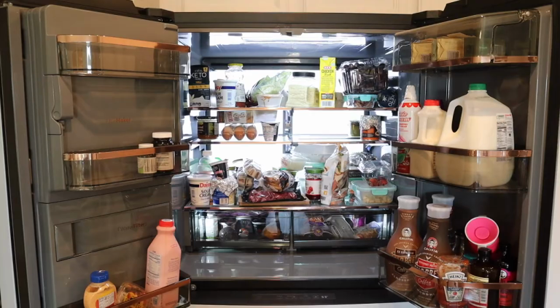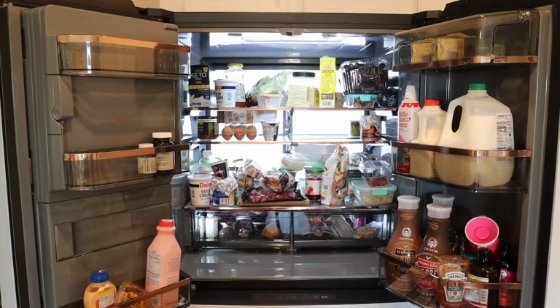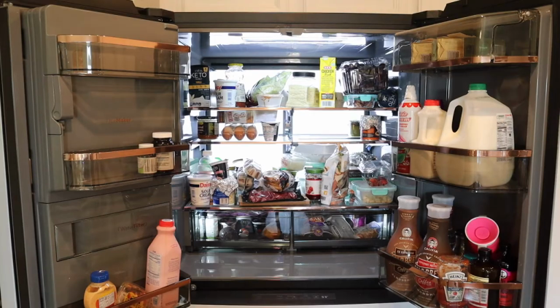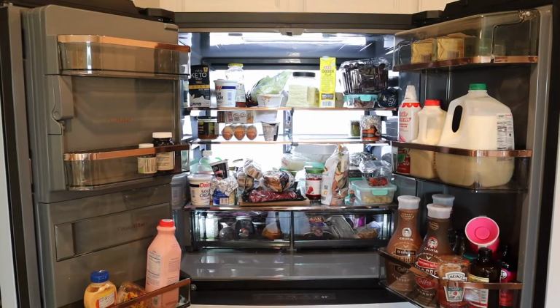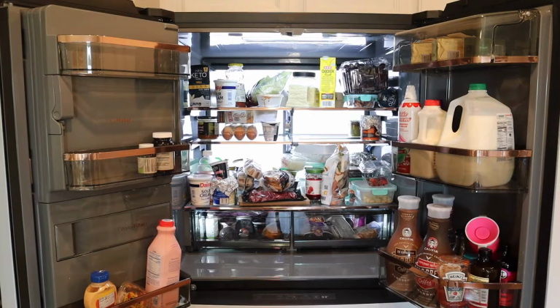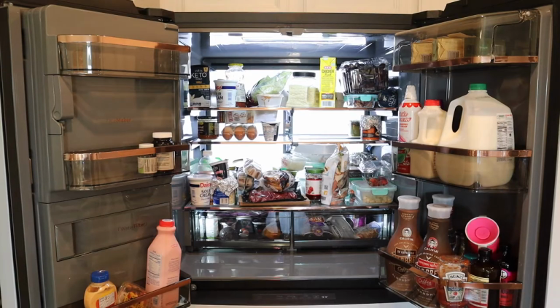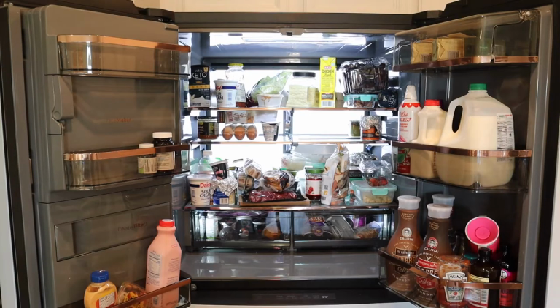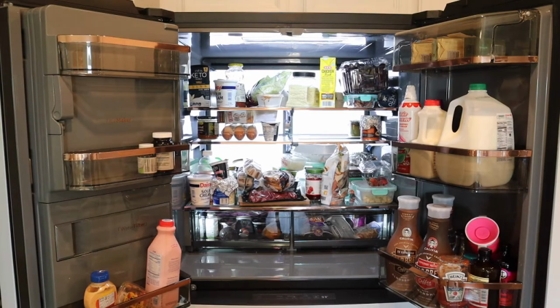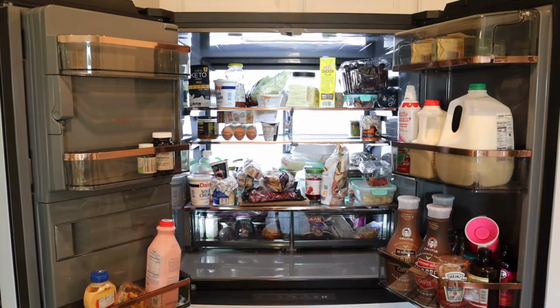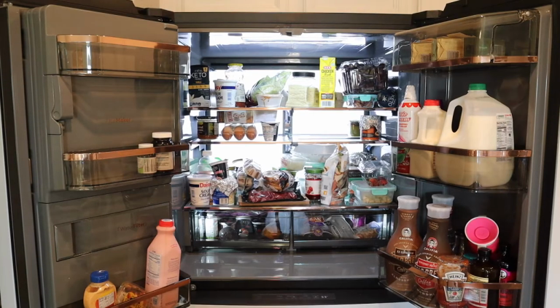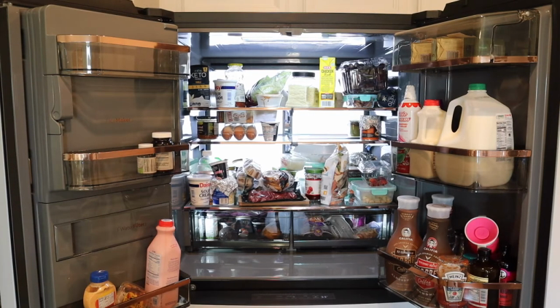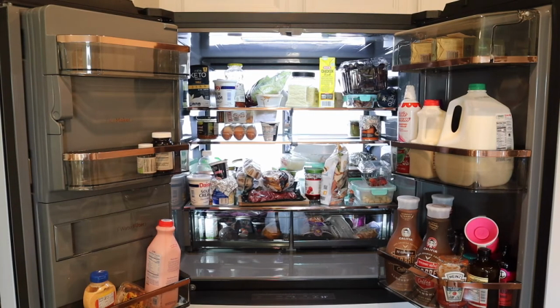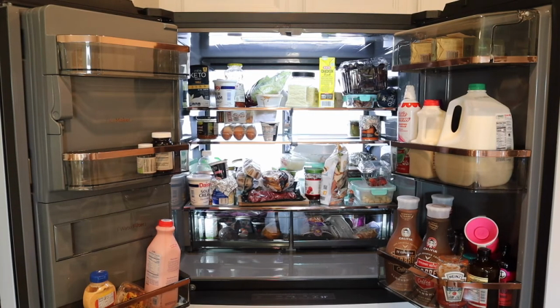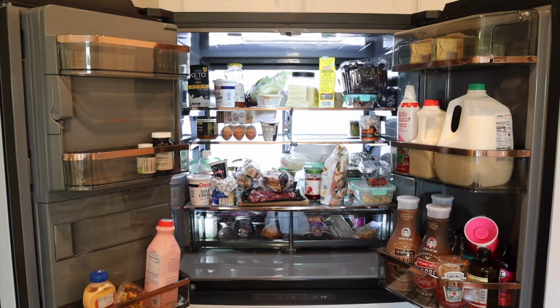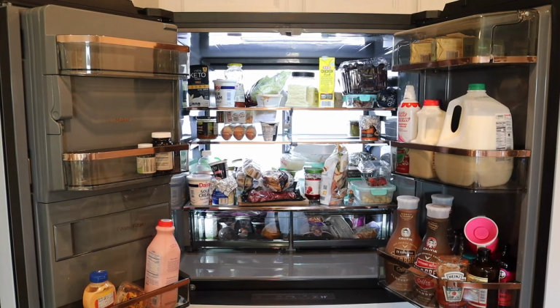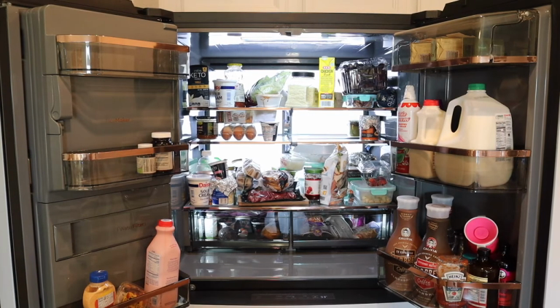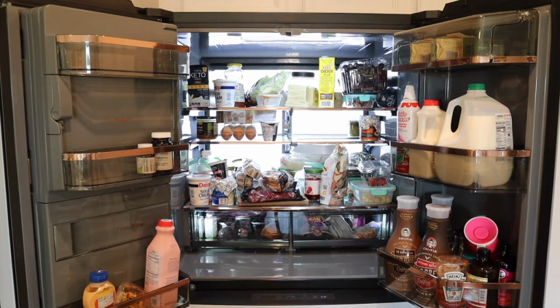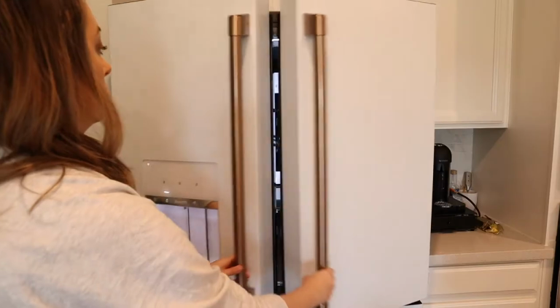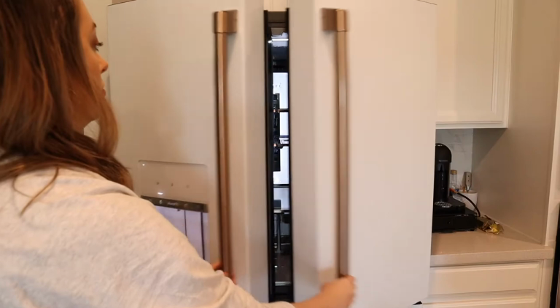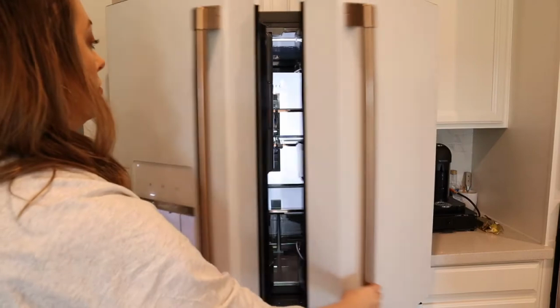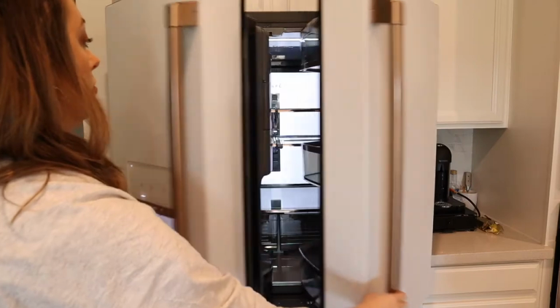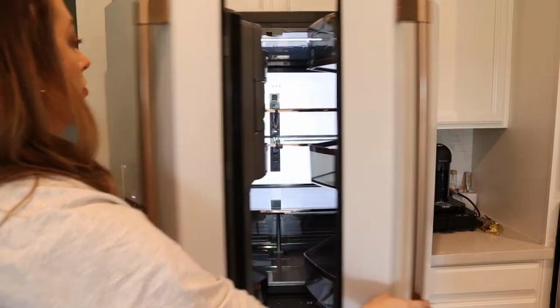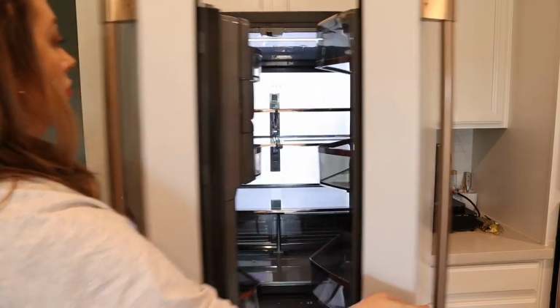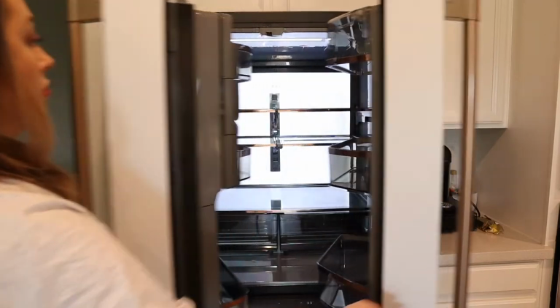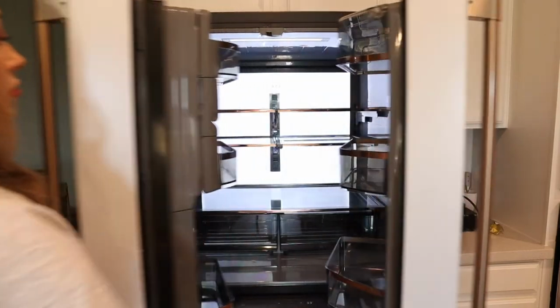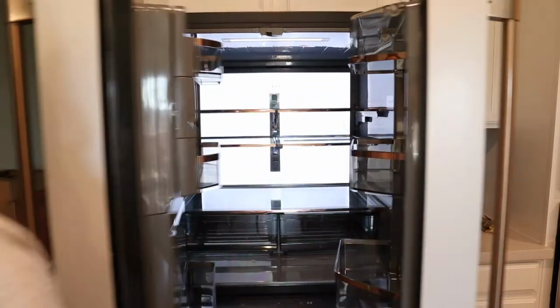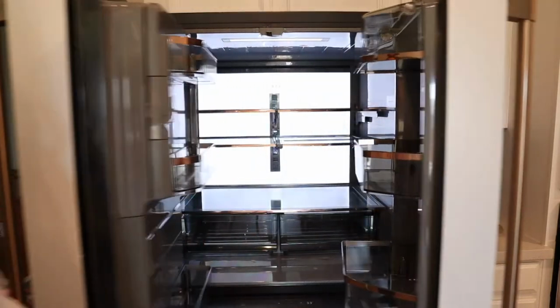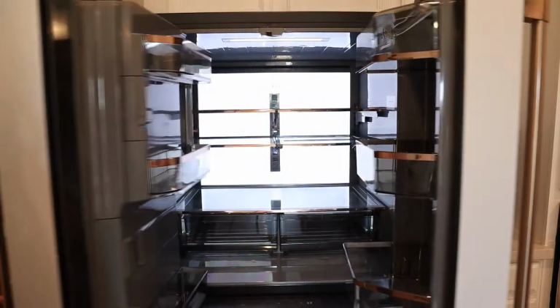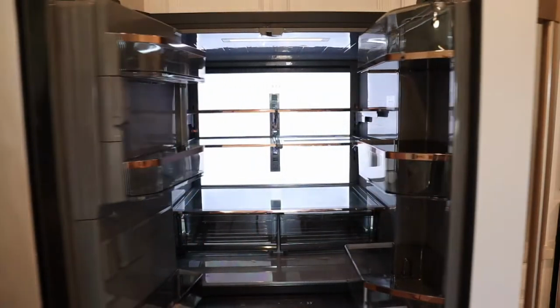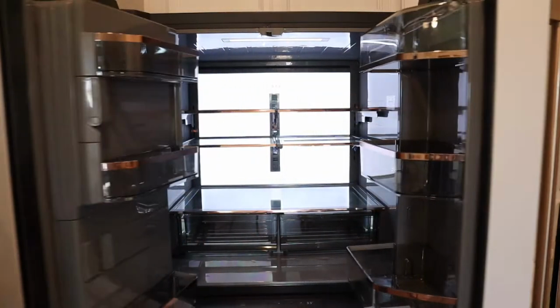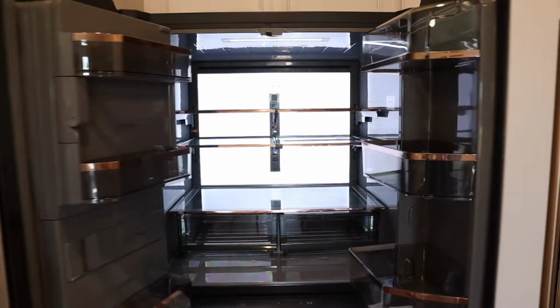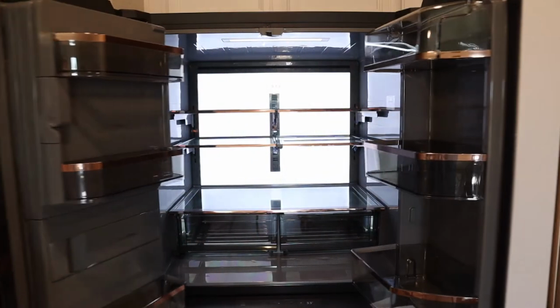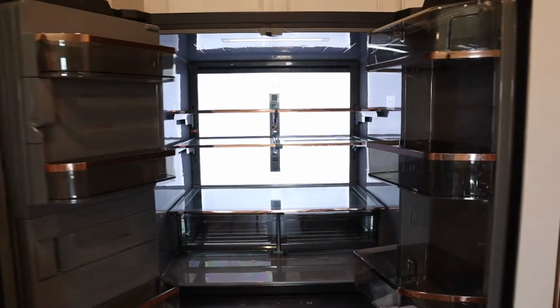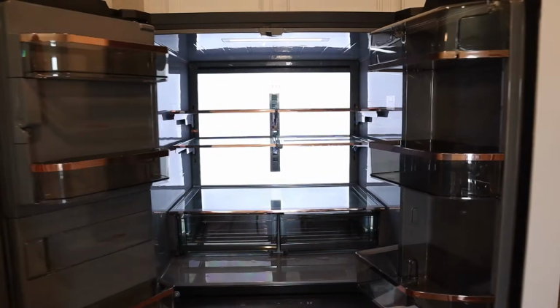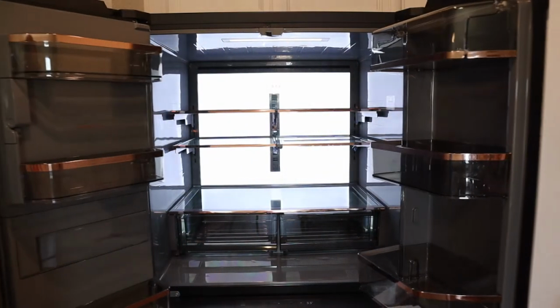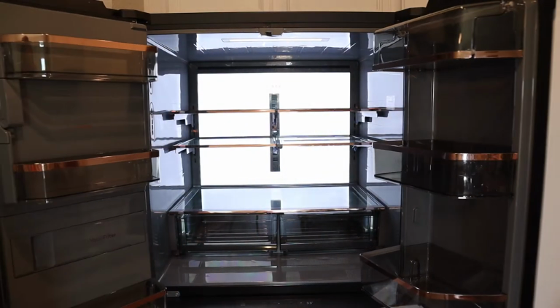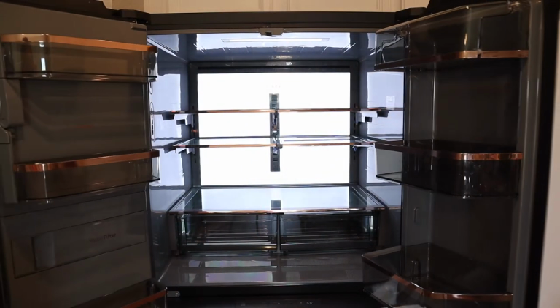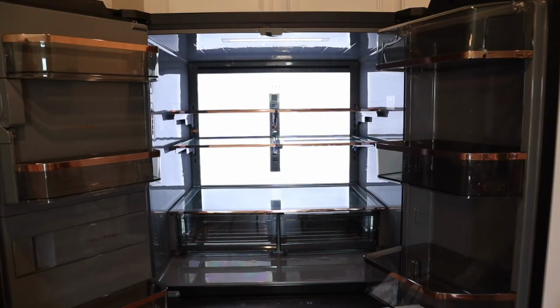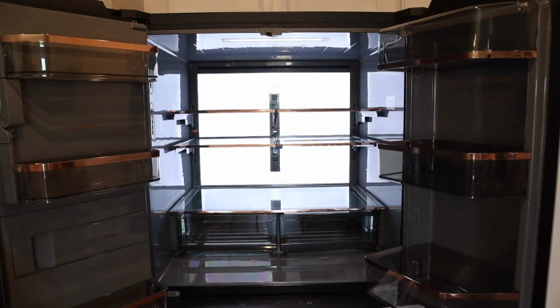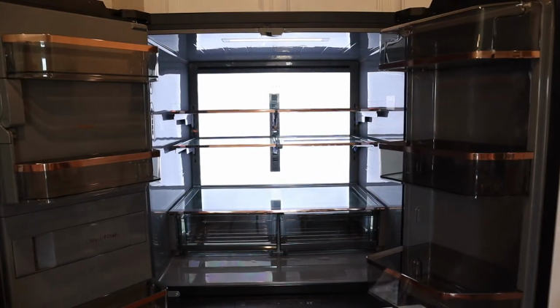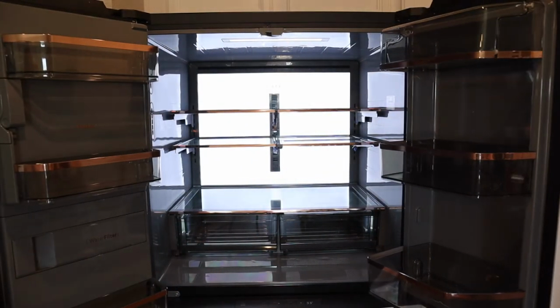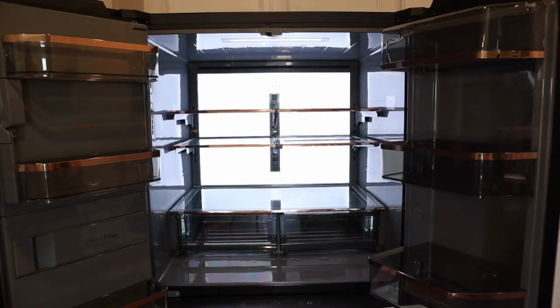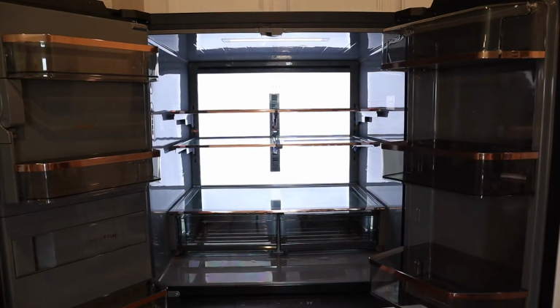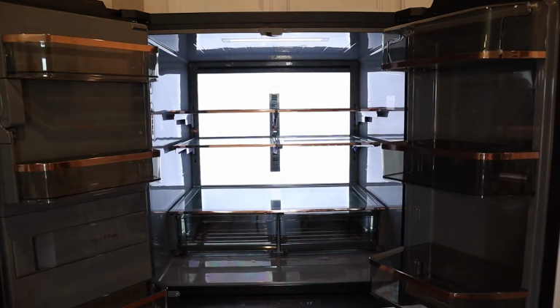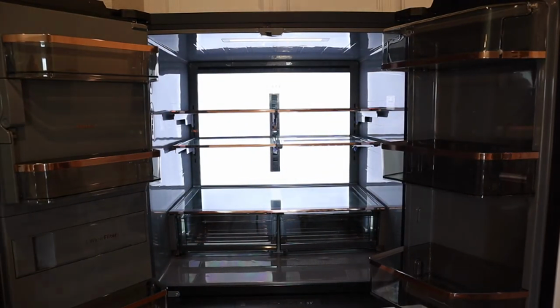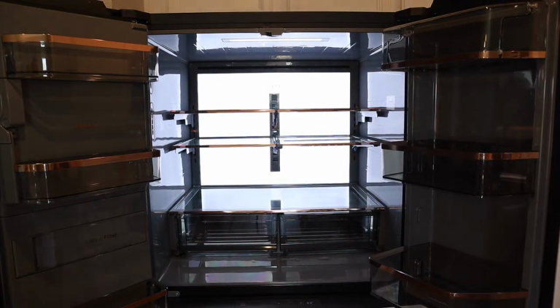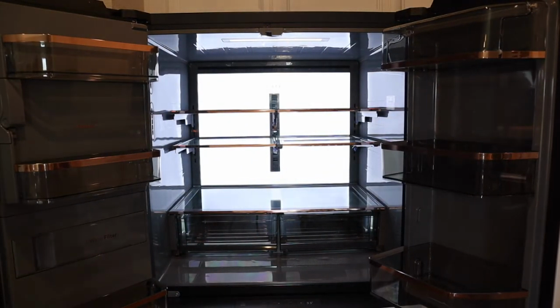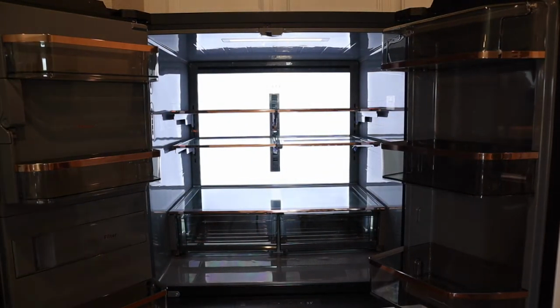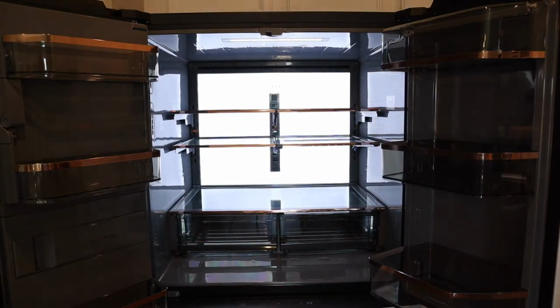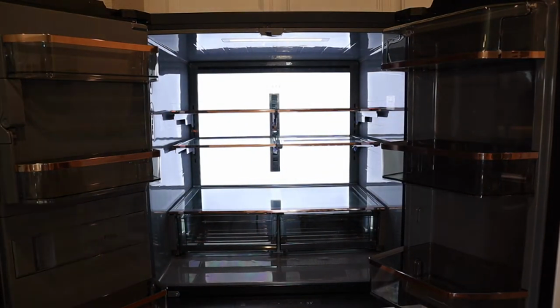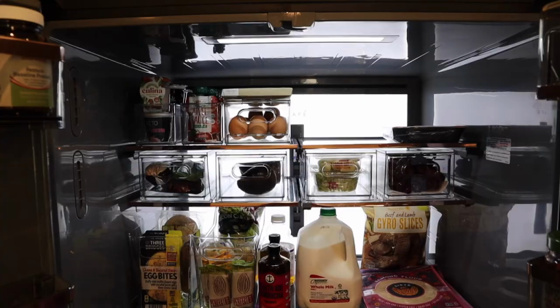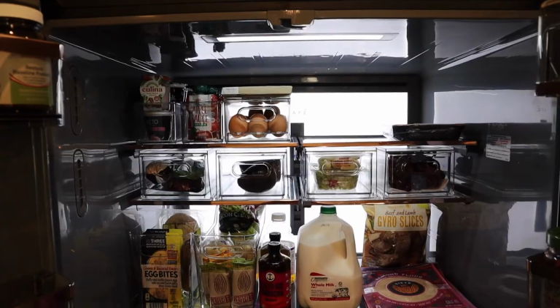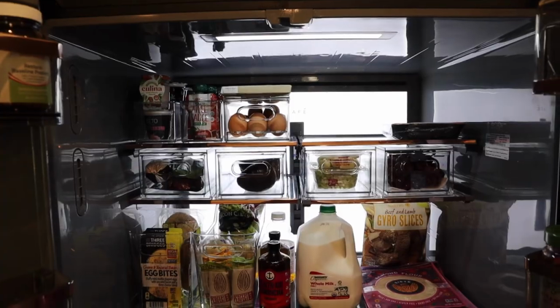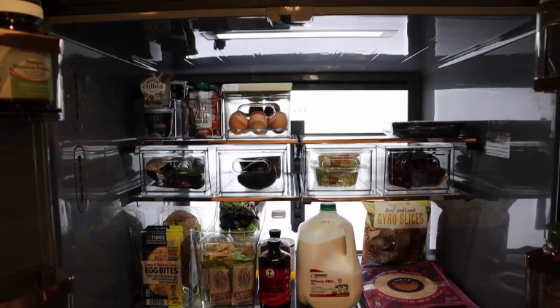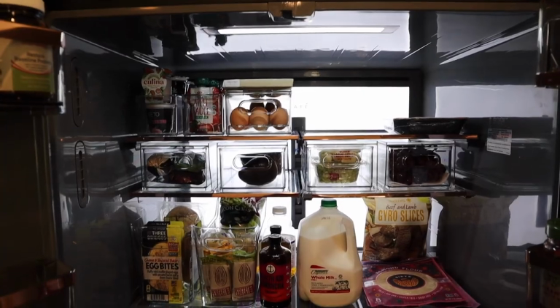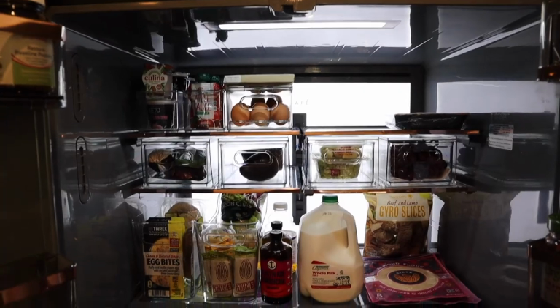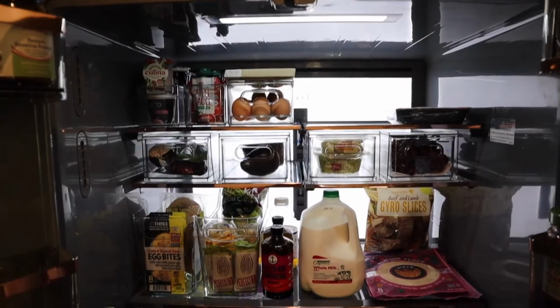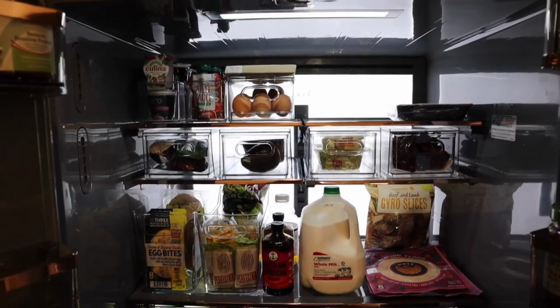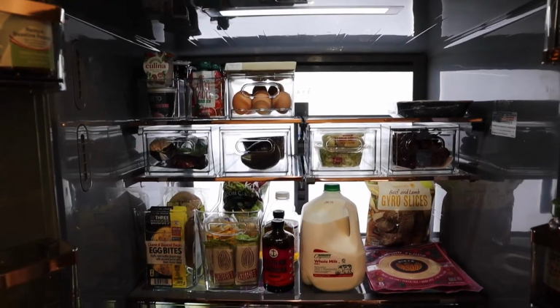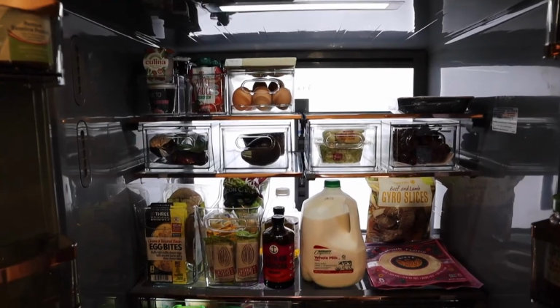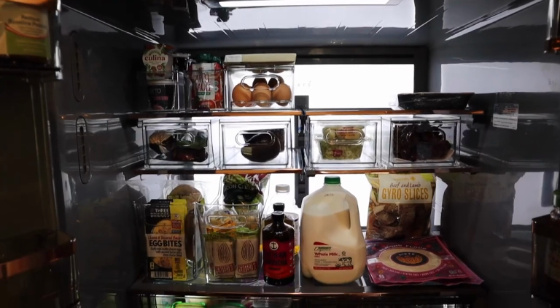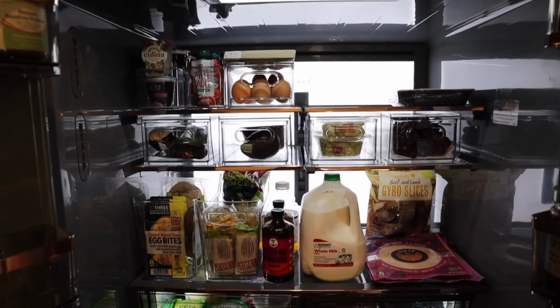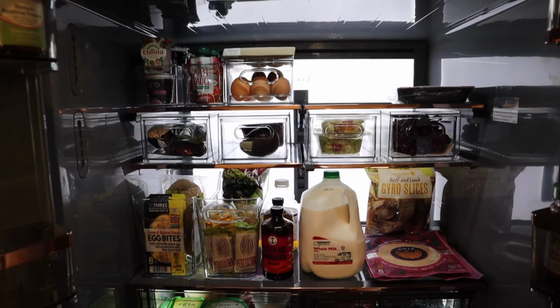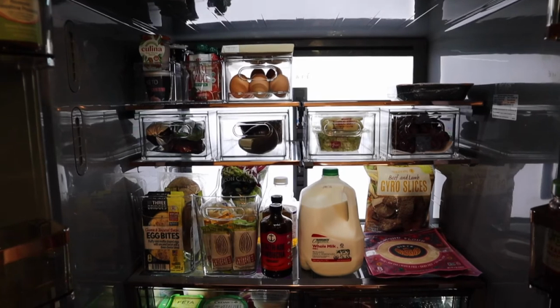So this is what my fridge looked like before, what it looked like all empty, and this is what it looks like now — all organized!